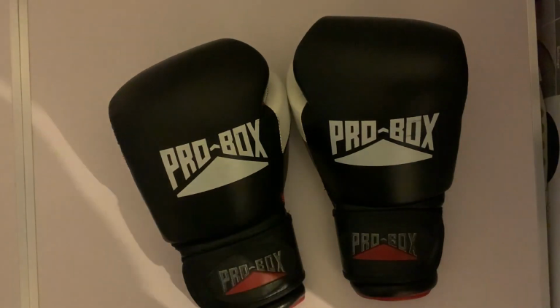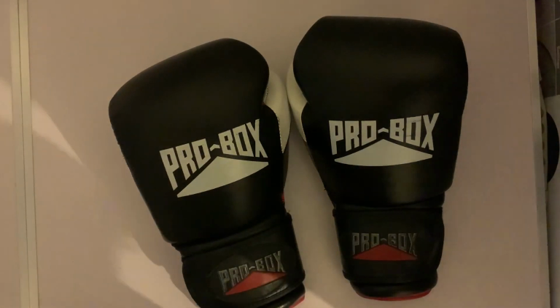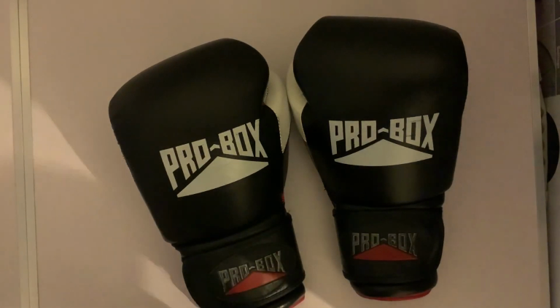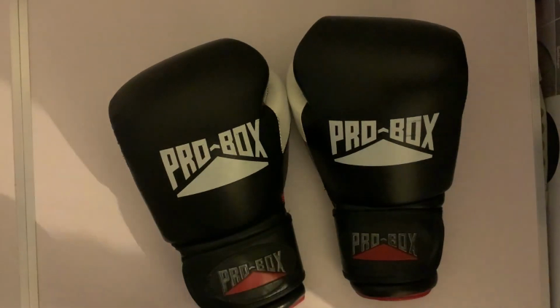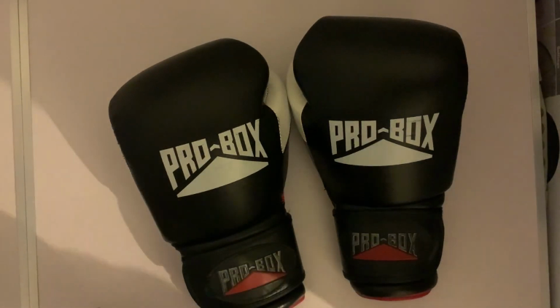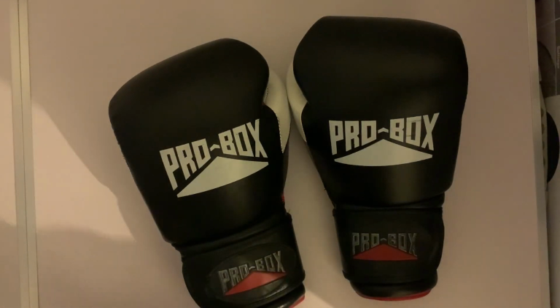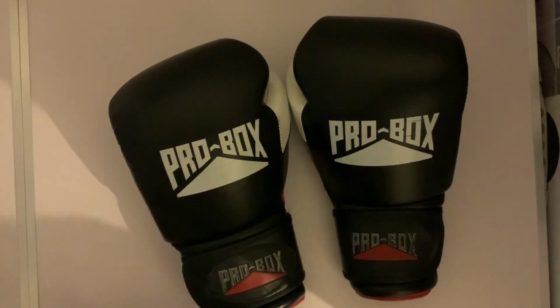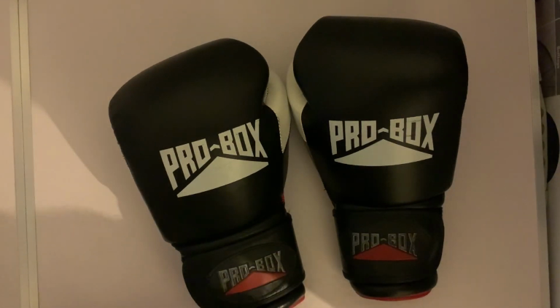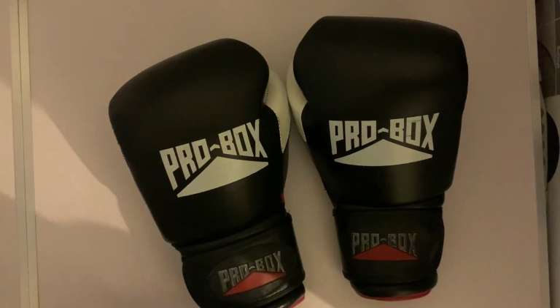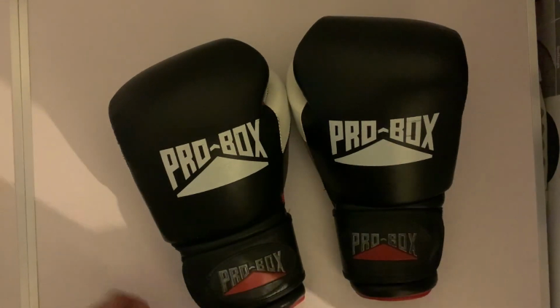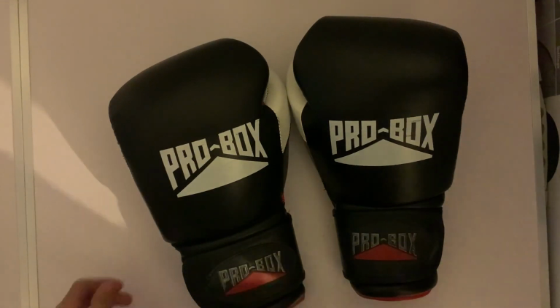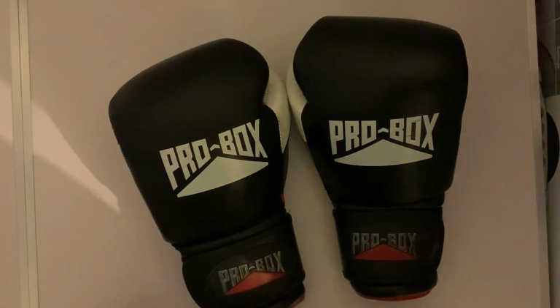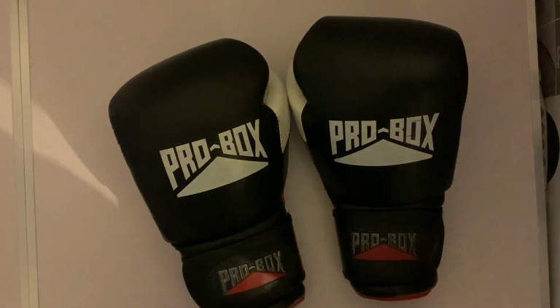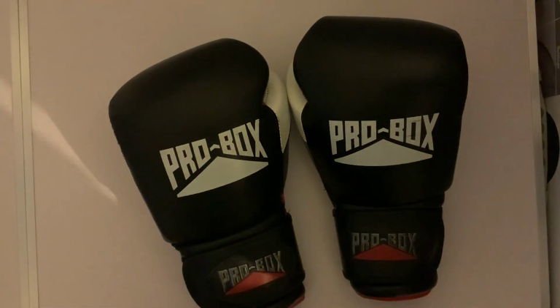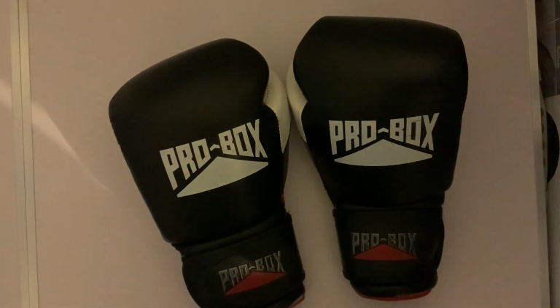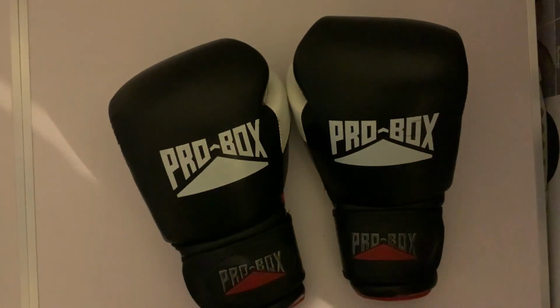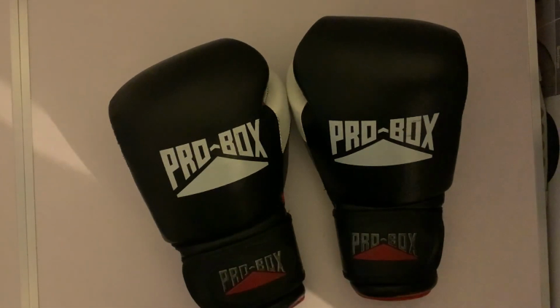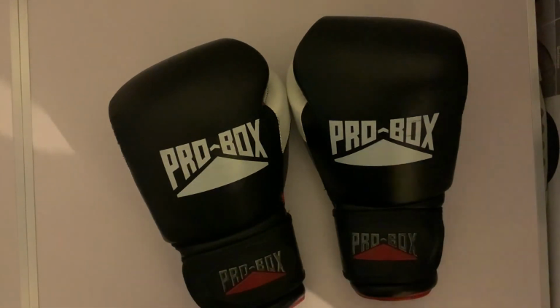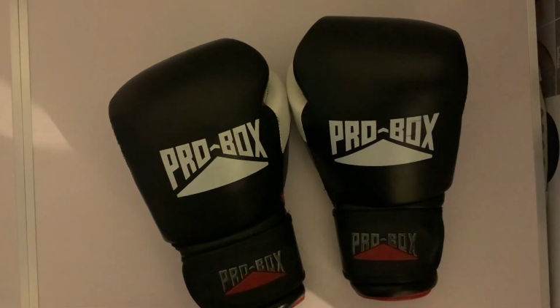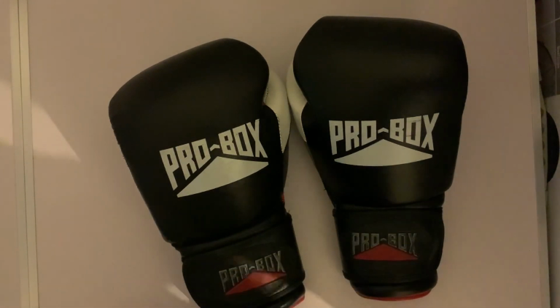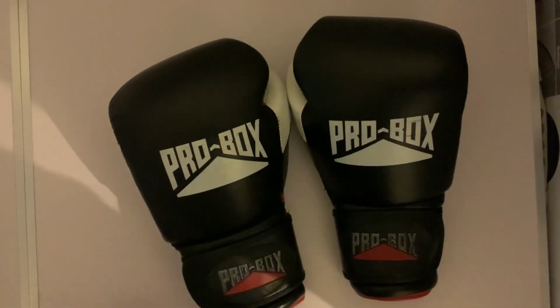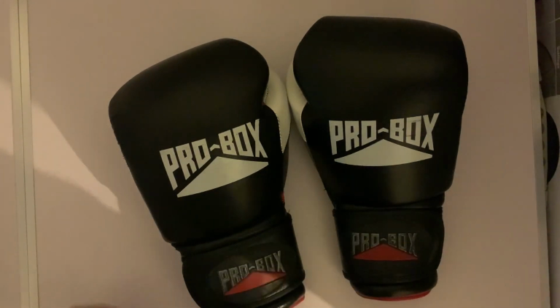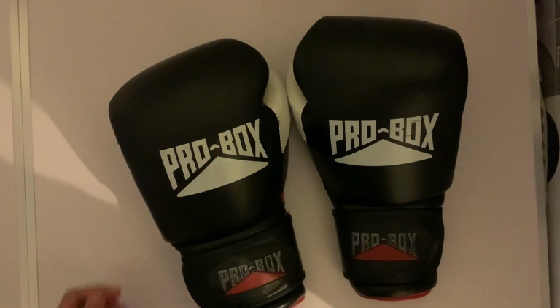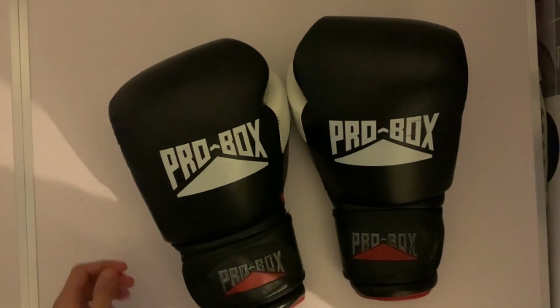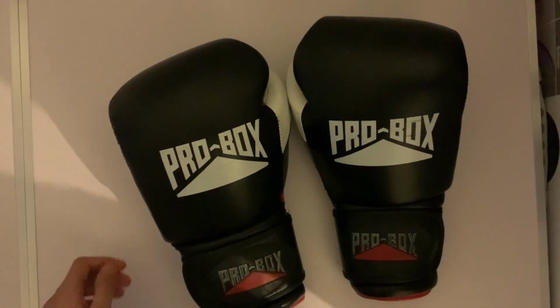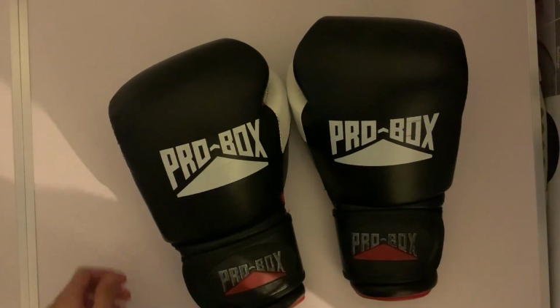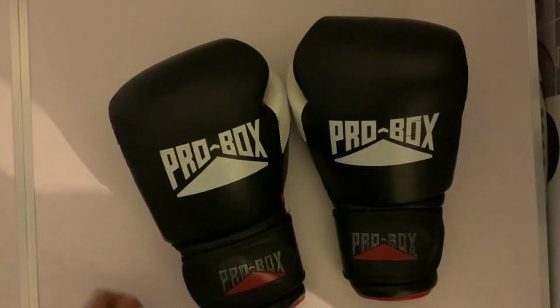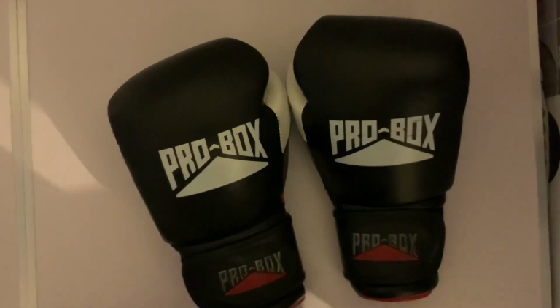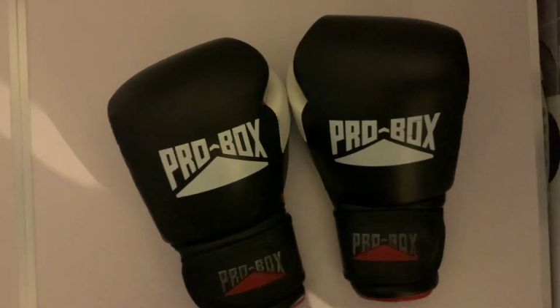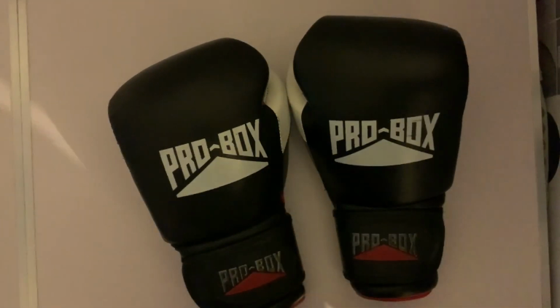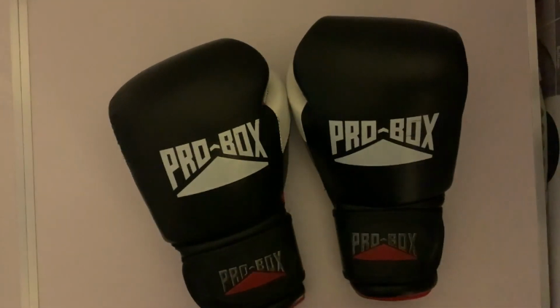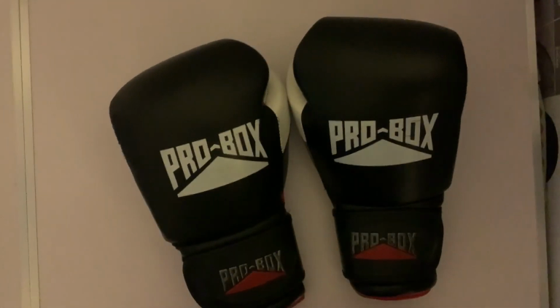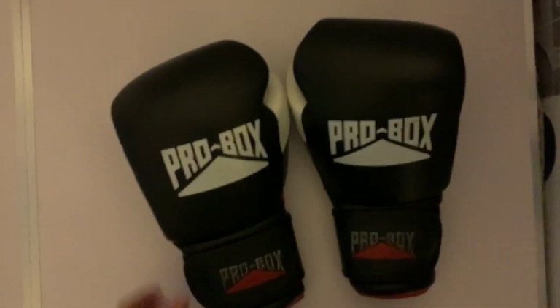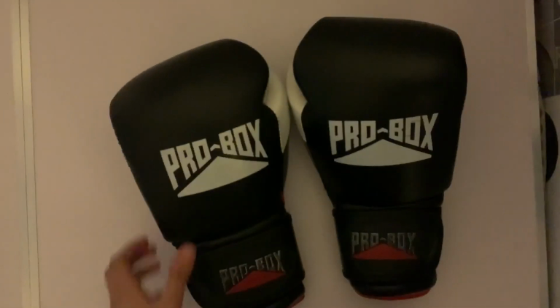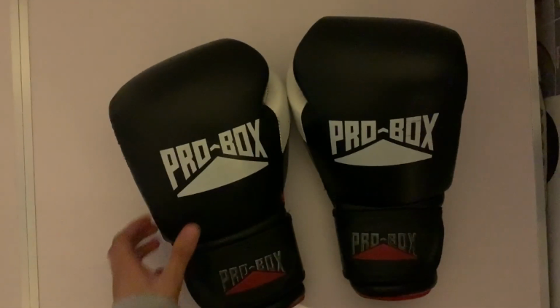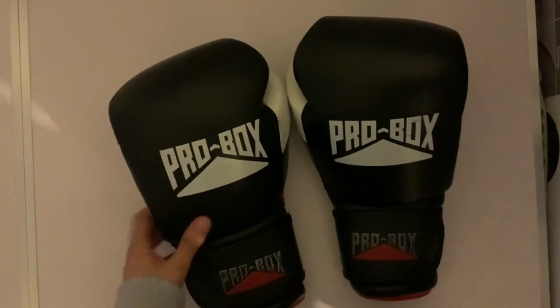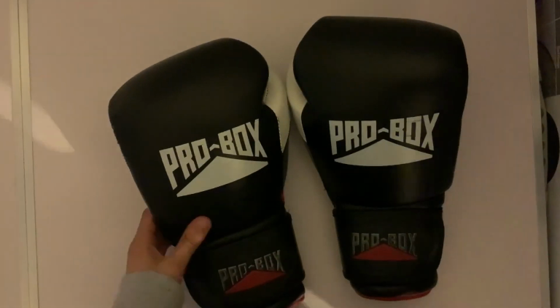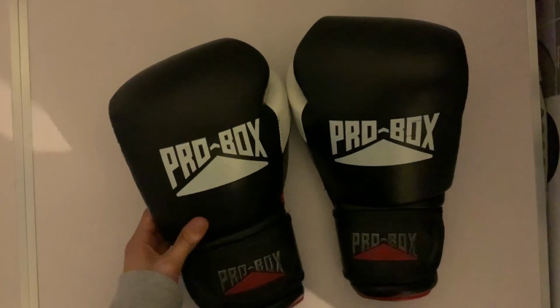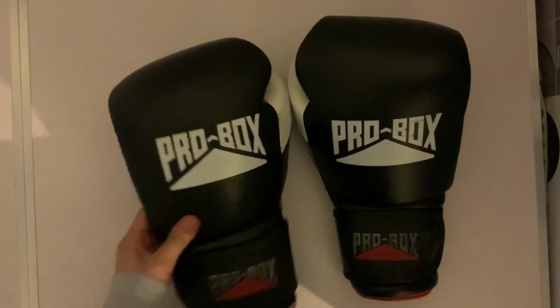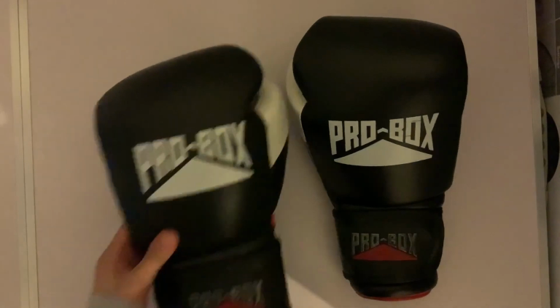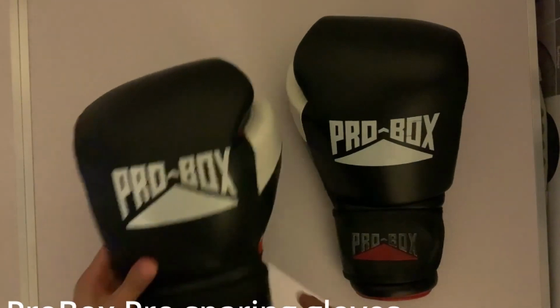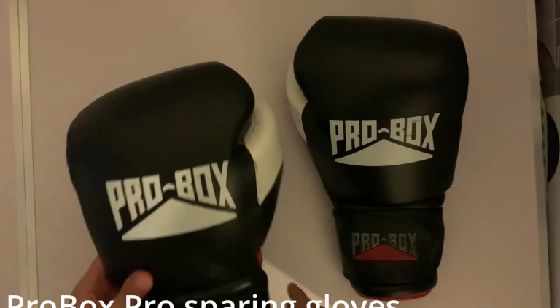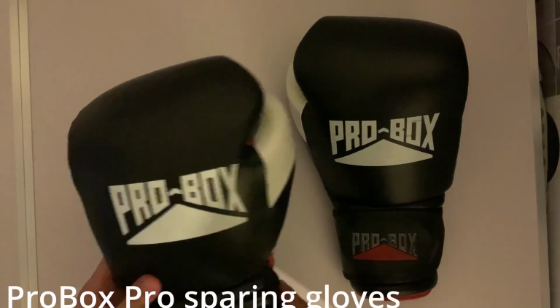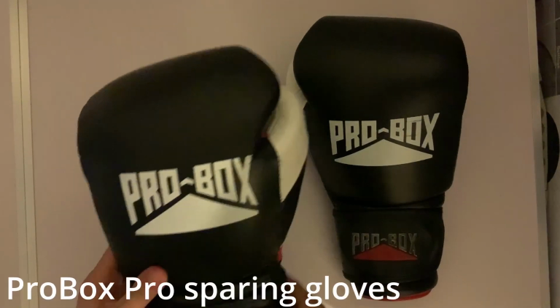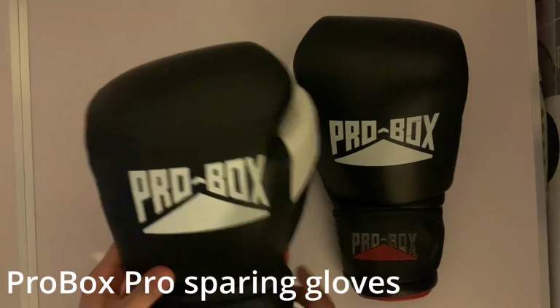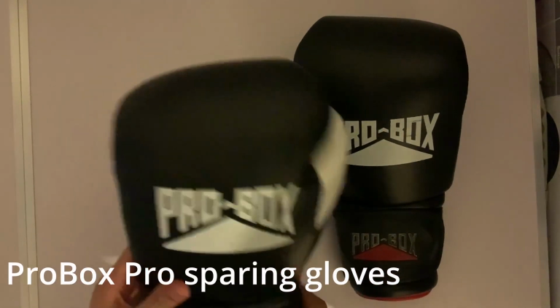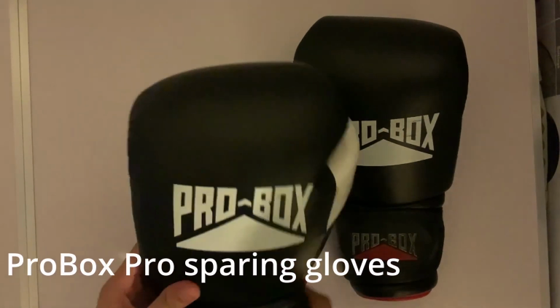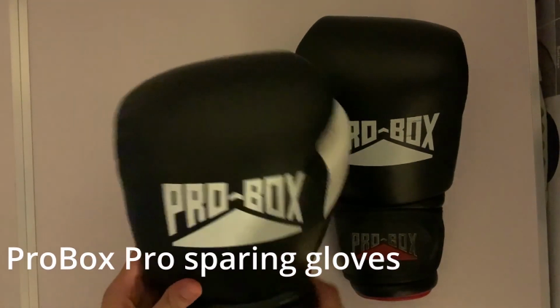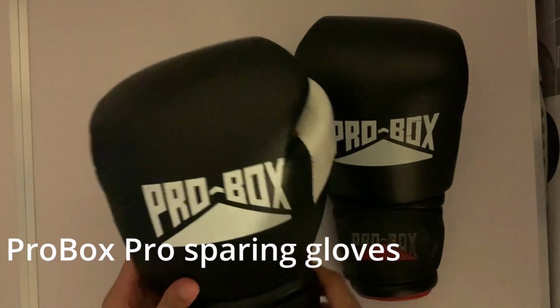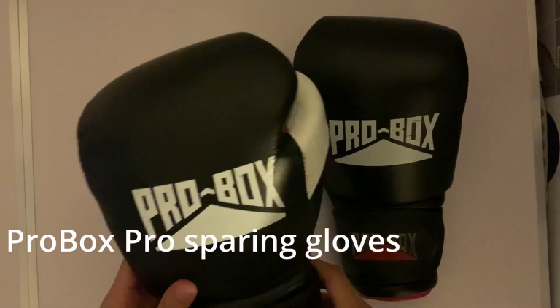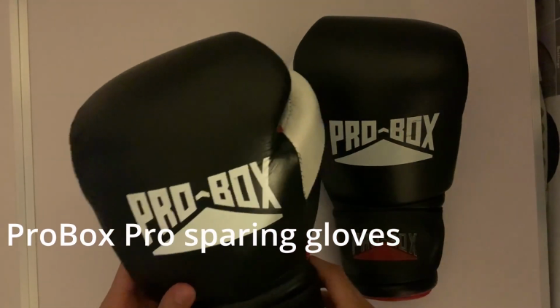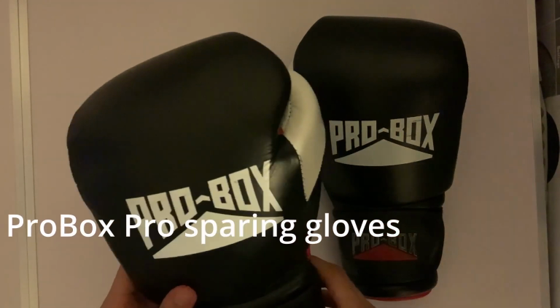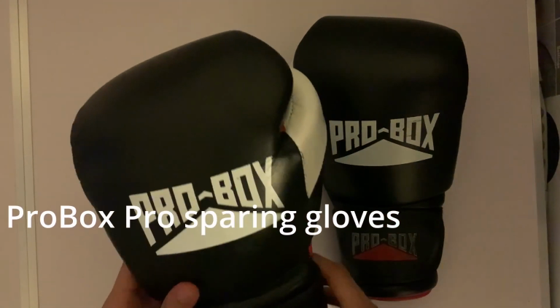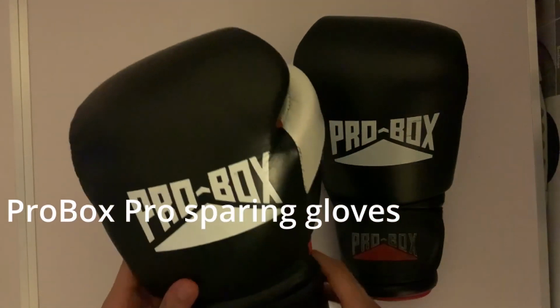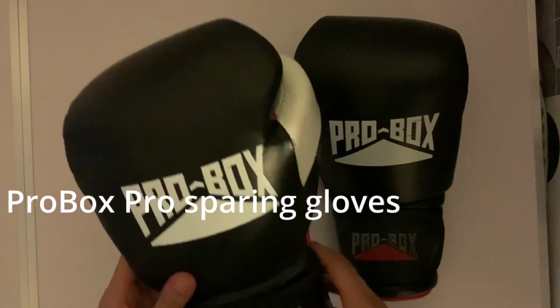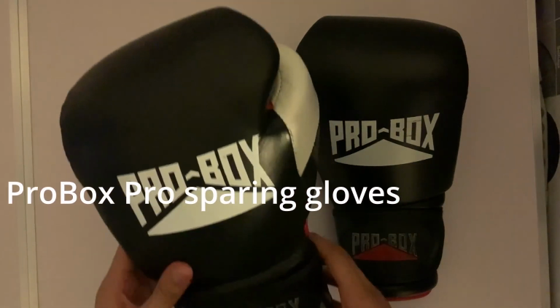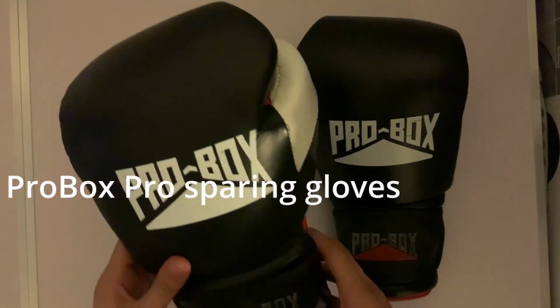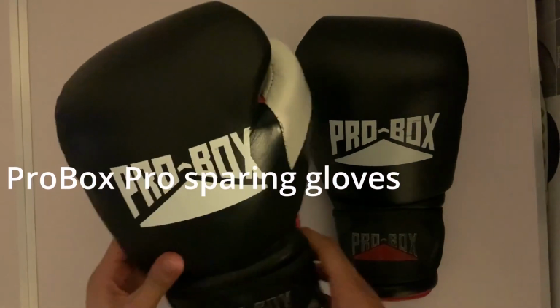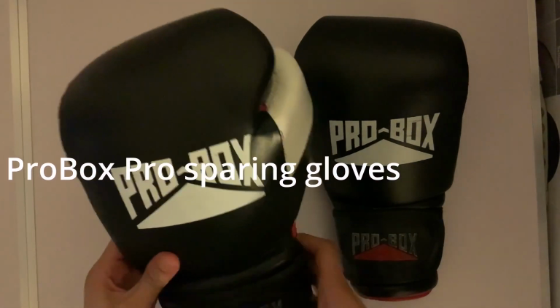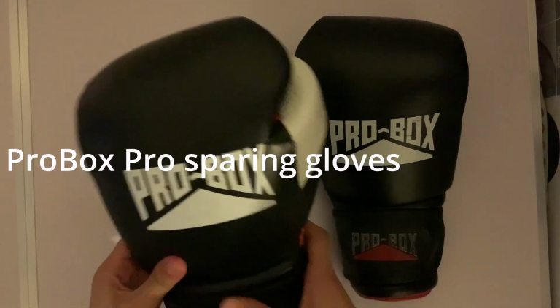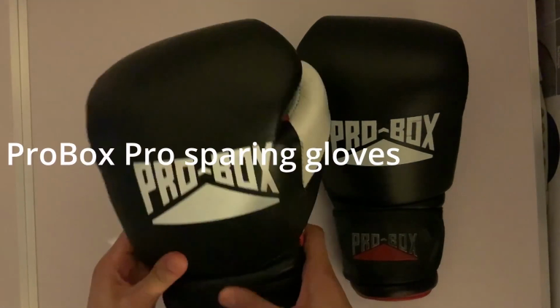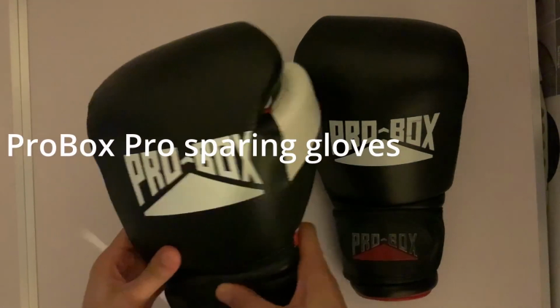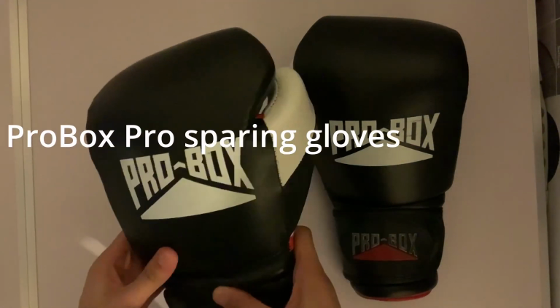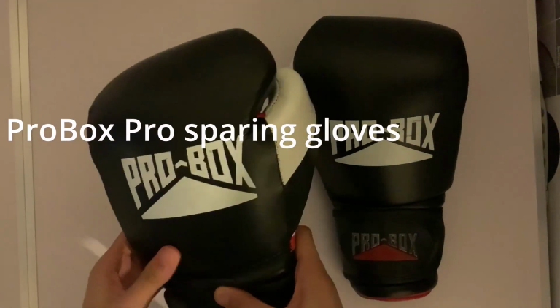Hi guys, welcome back to Mo Boxing. Today I will be doing a review on the Pro Box Pro Sparring Leather Gloves.